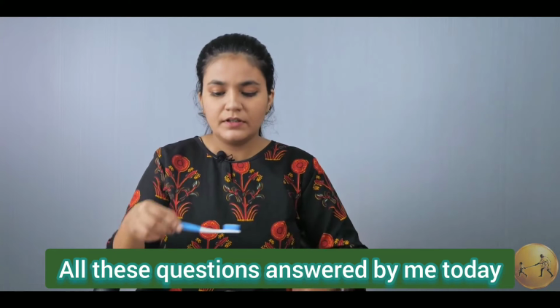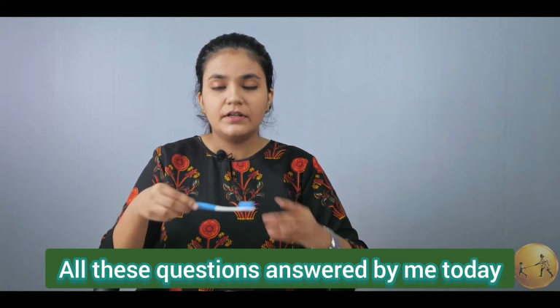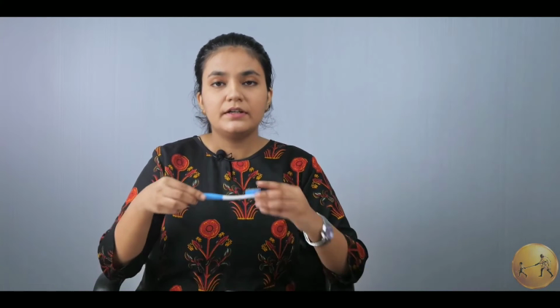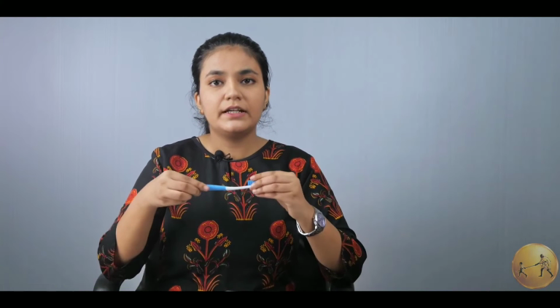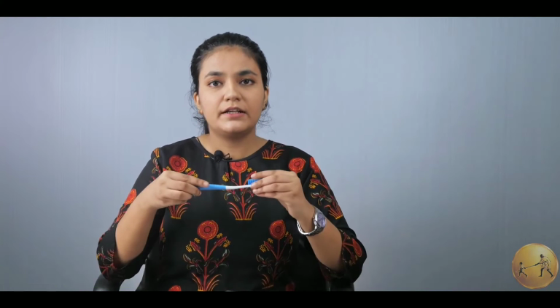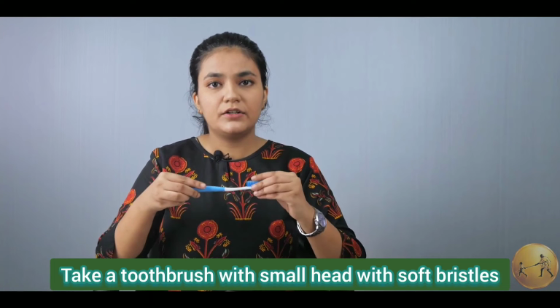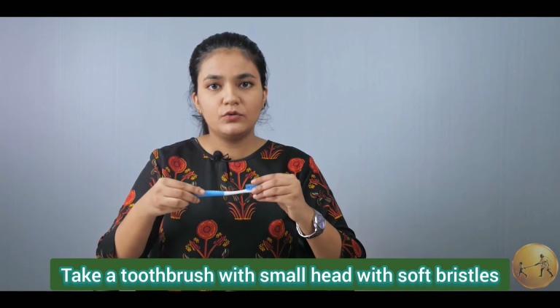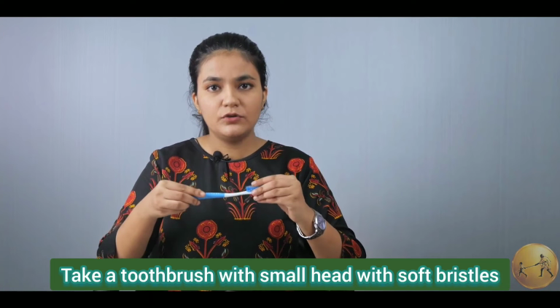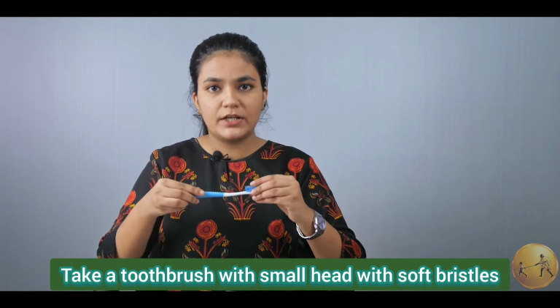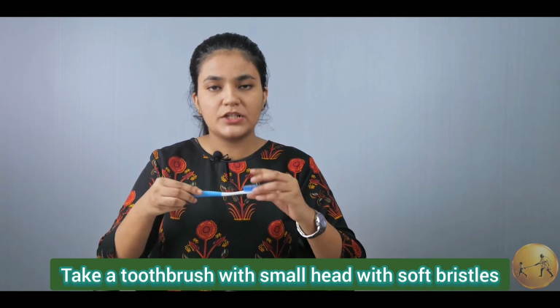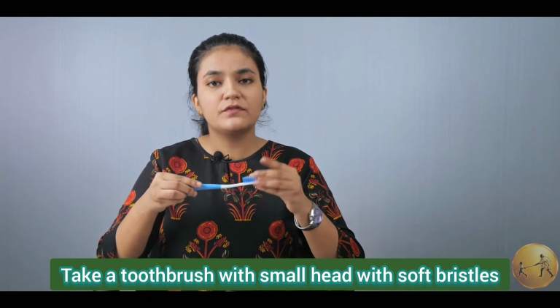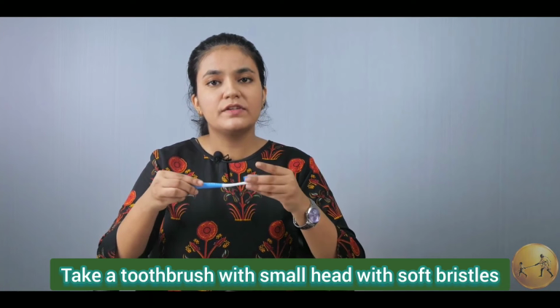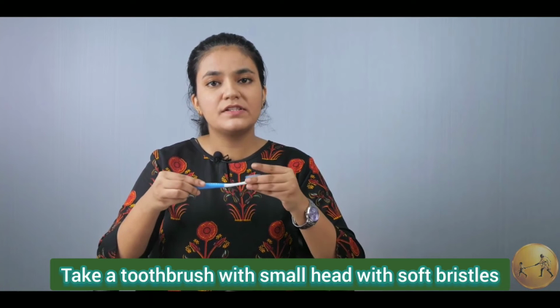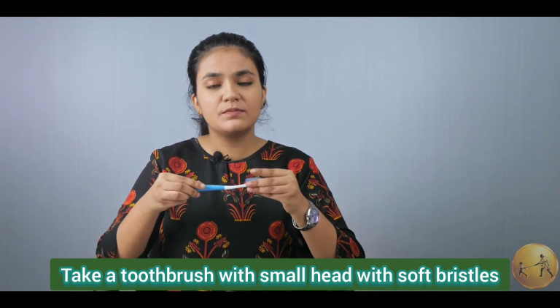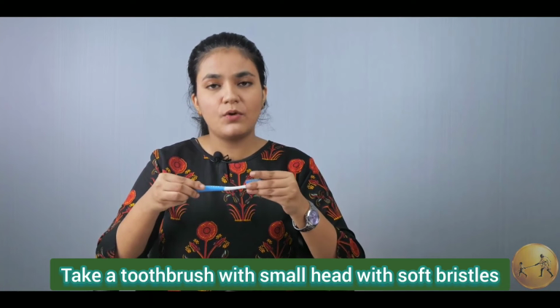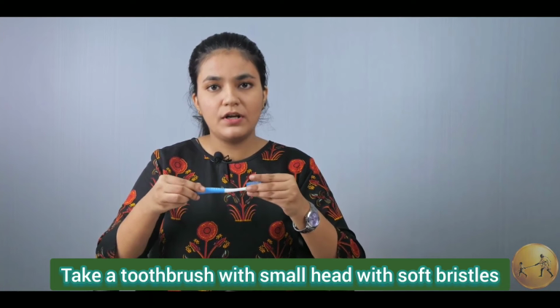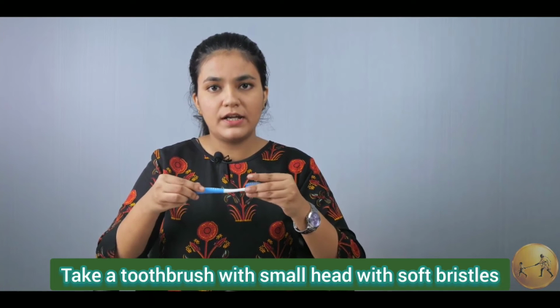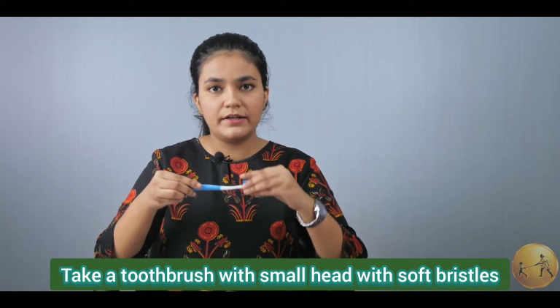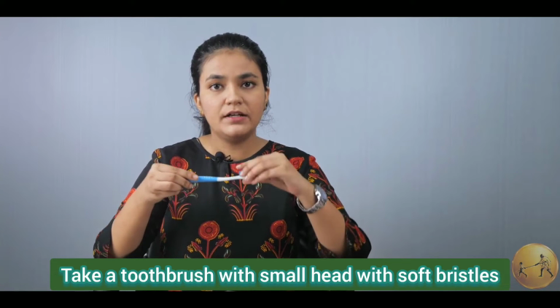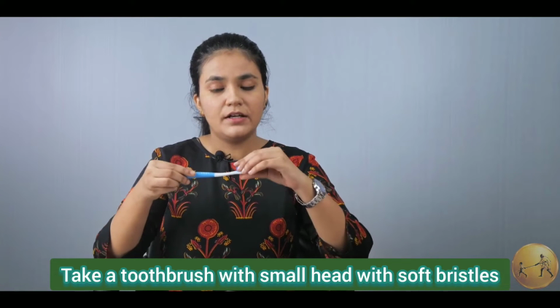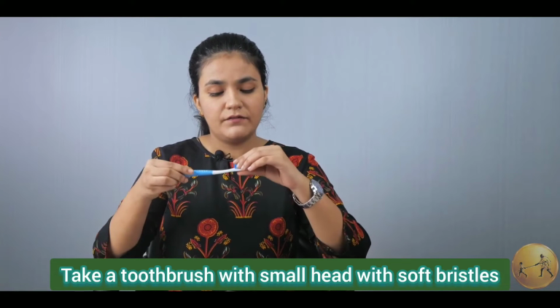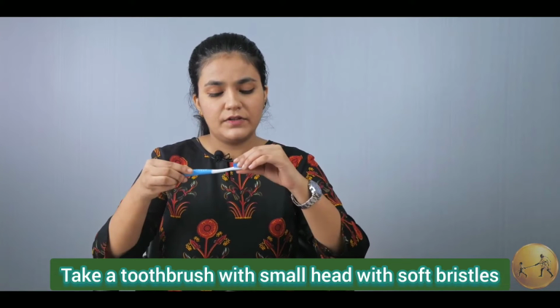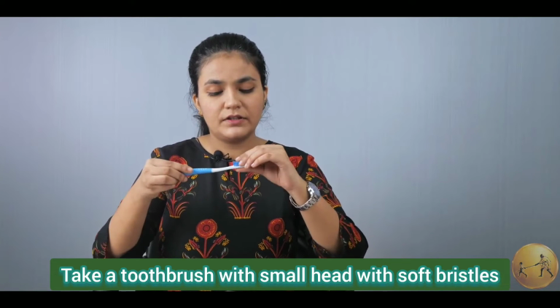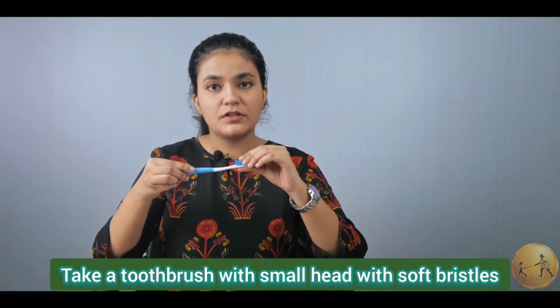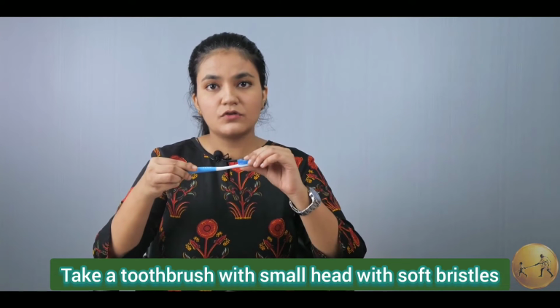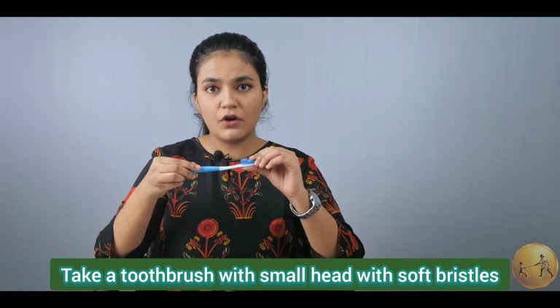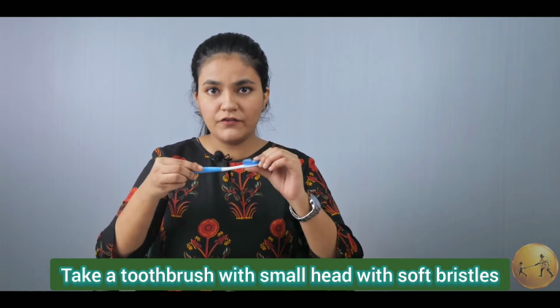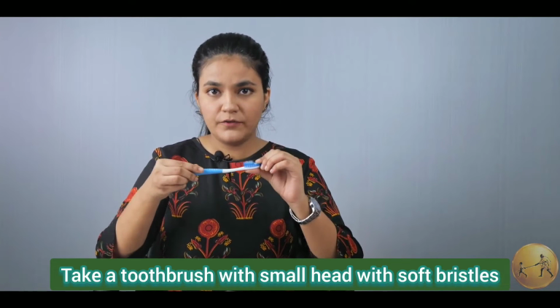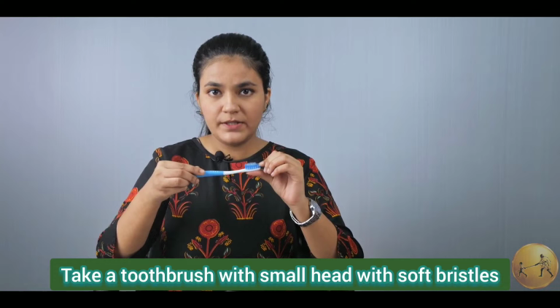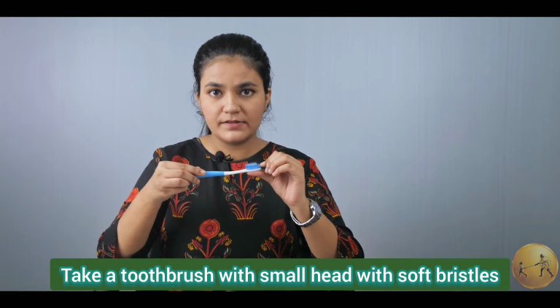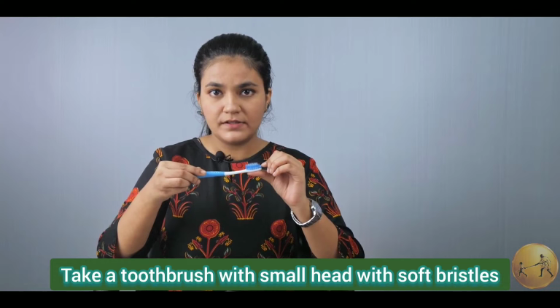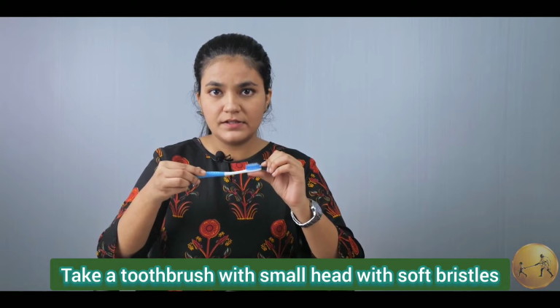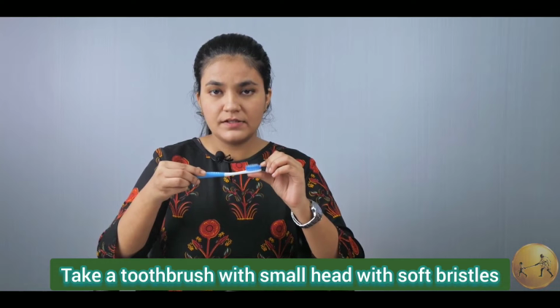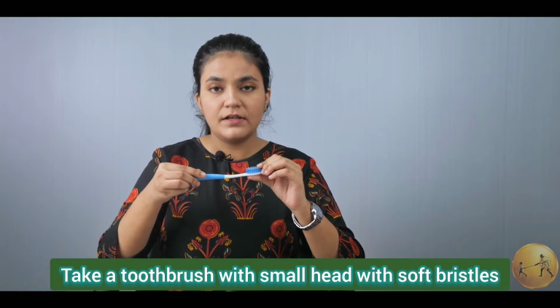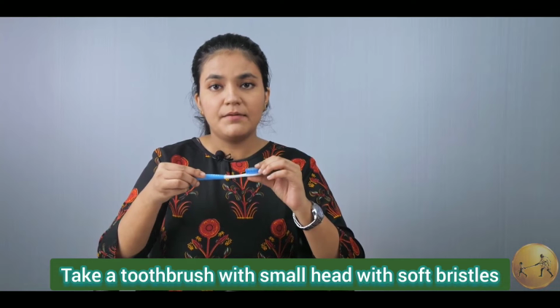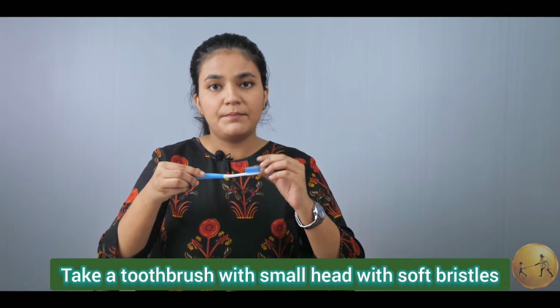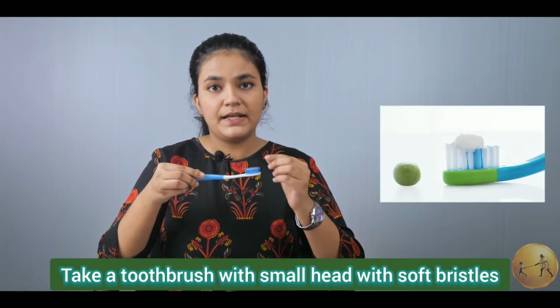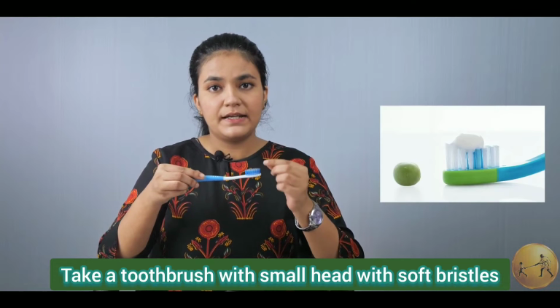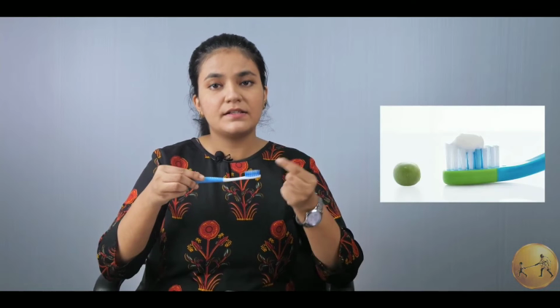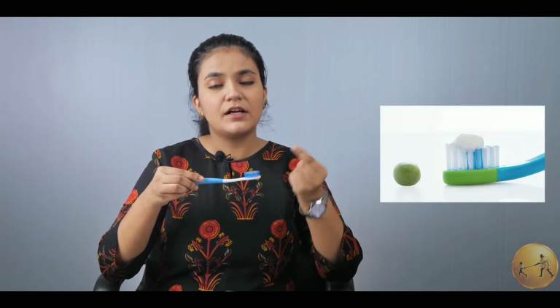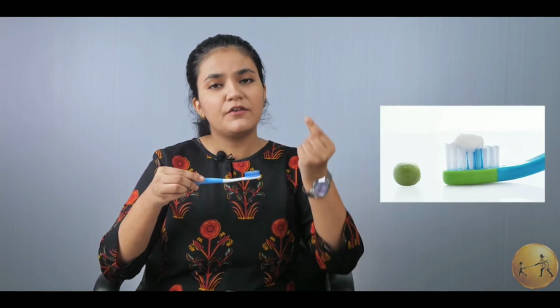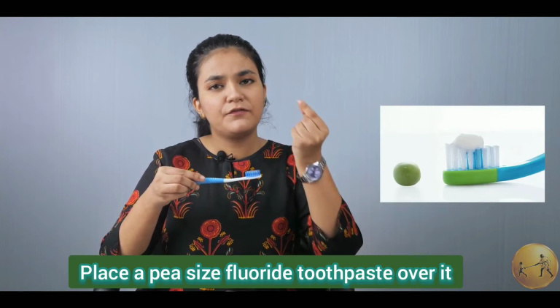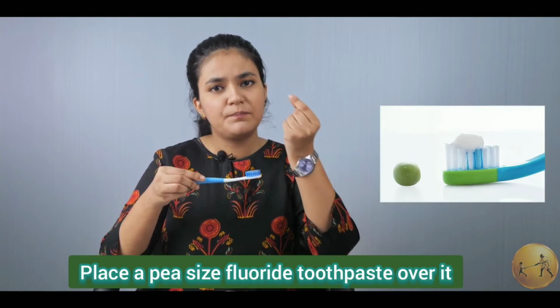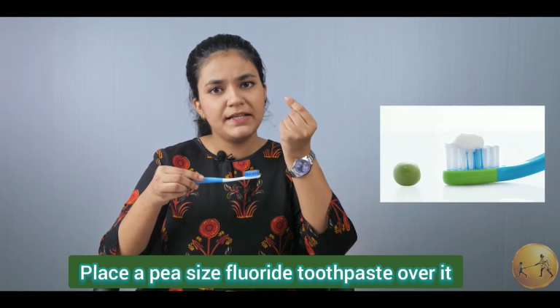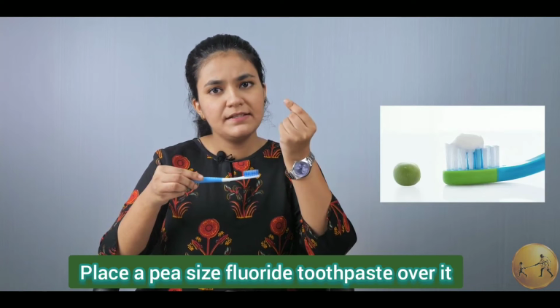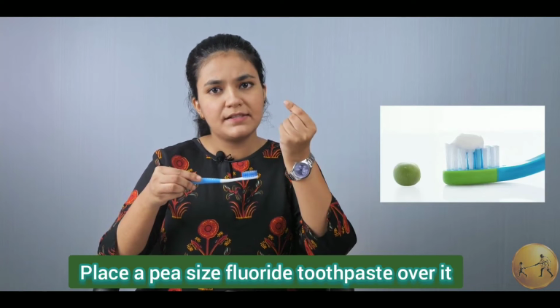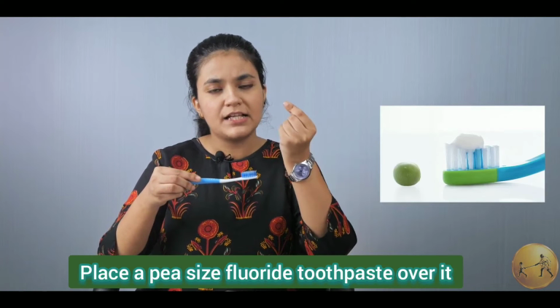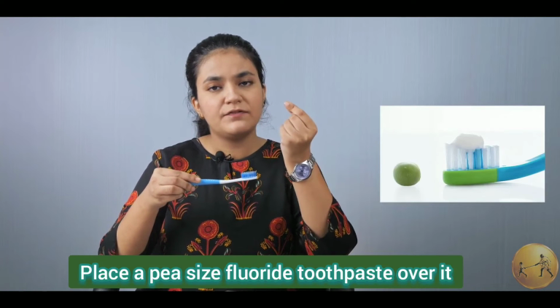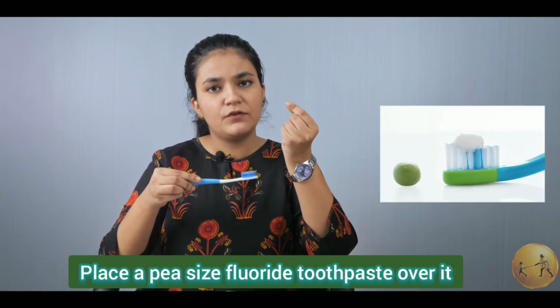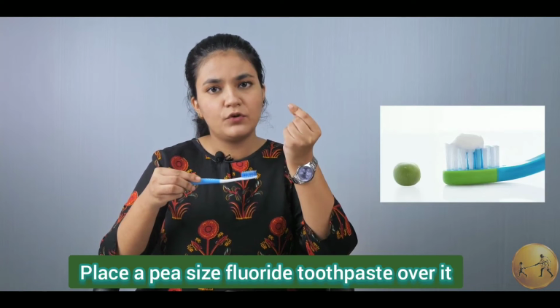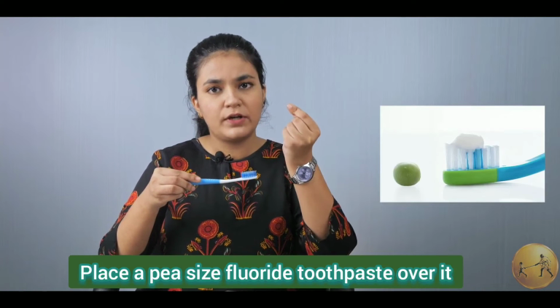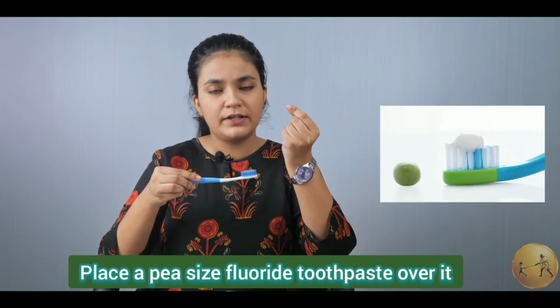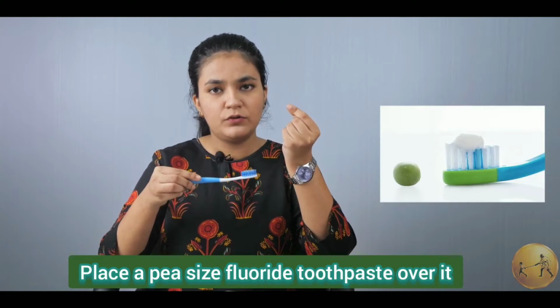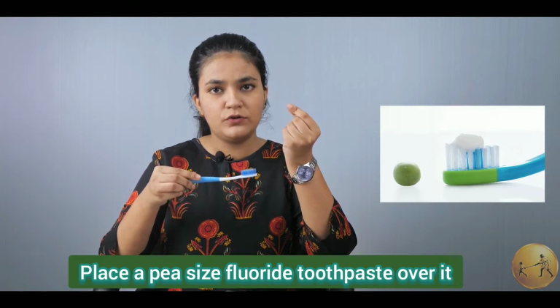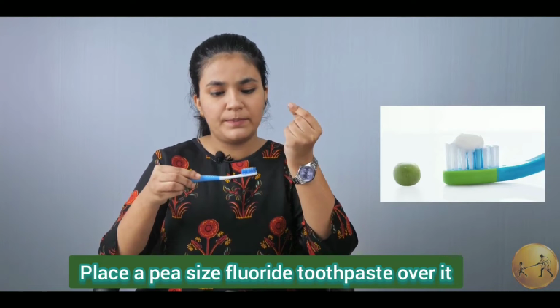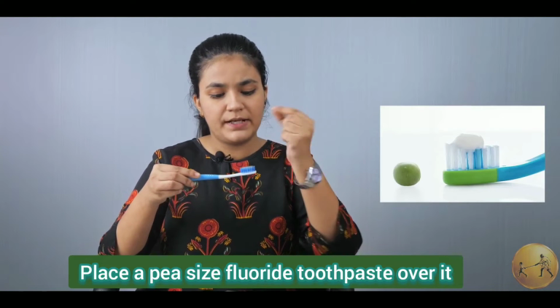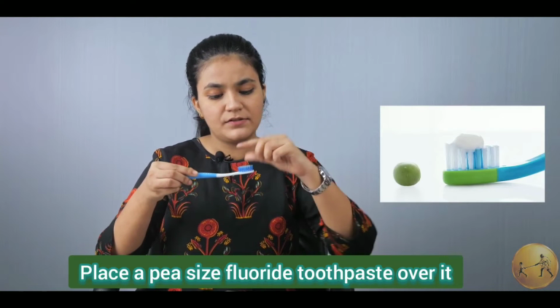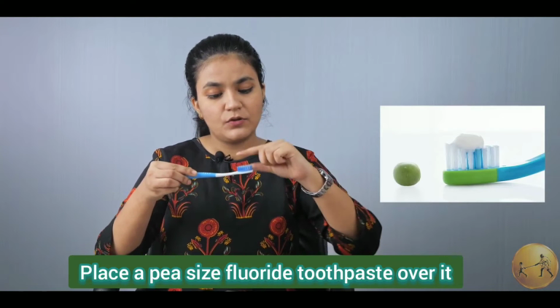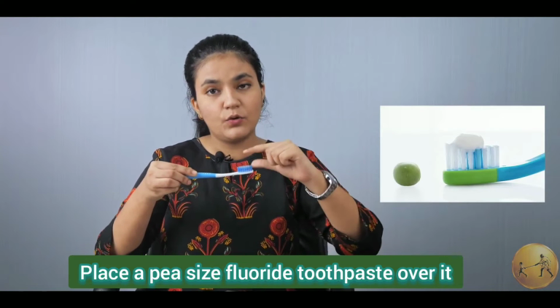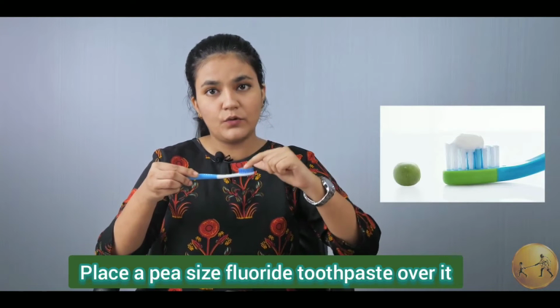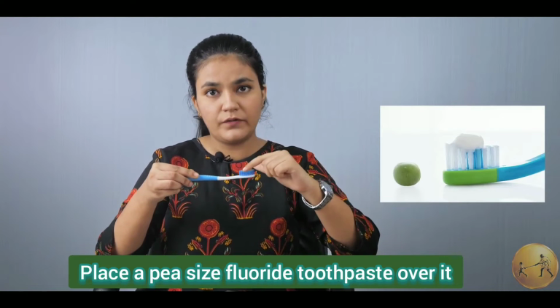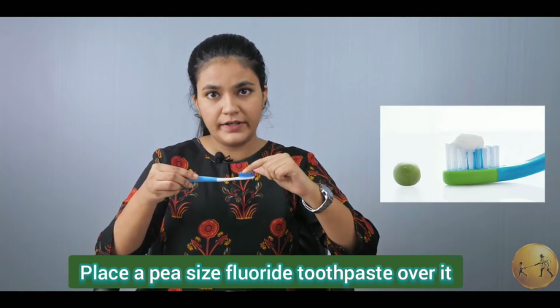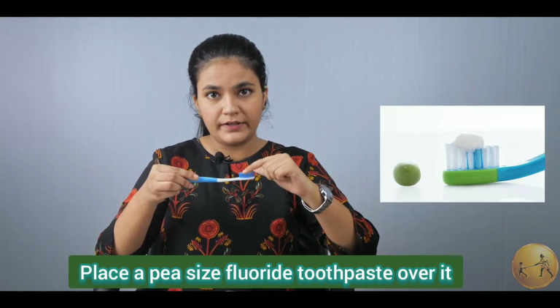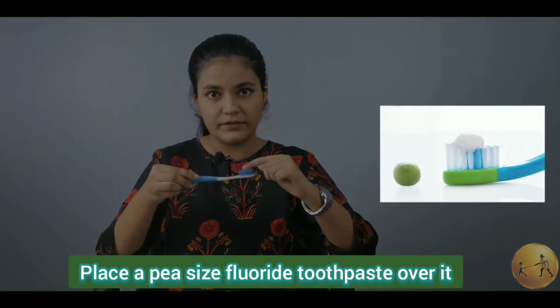Take a toothbrush with a small head with soft bristles. Place a pea-sized fluoride toothpaste over it.